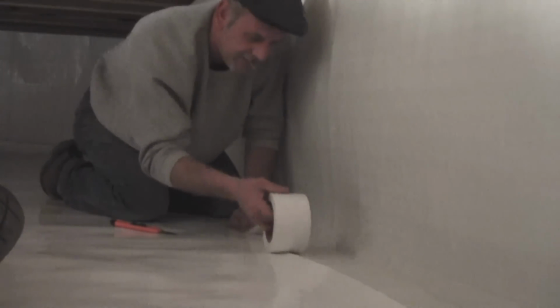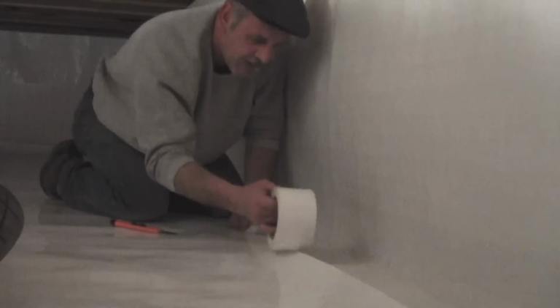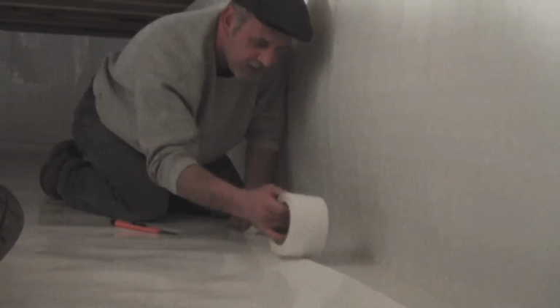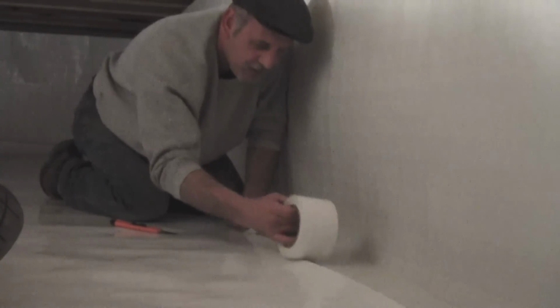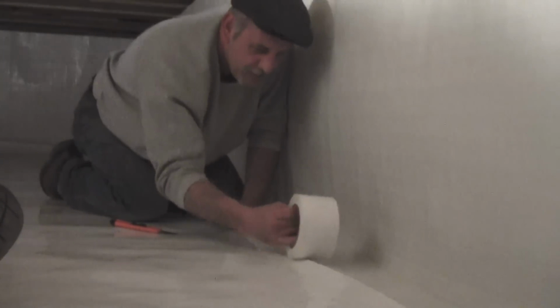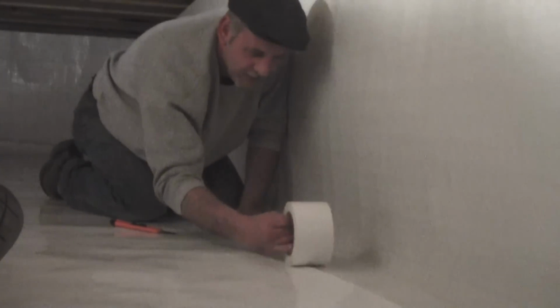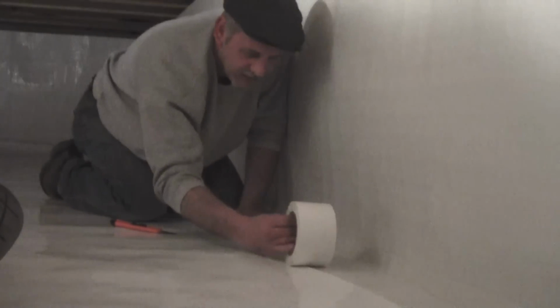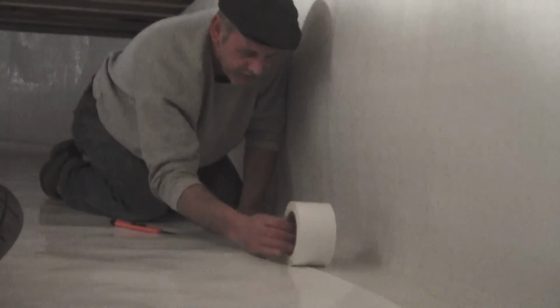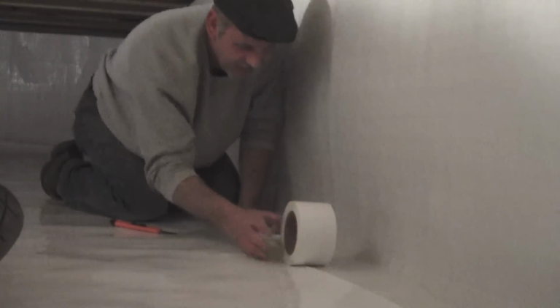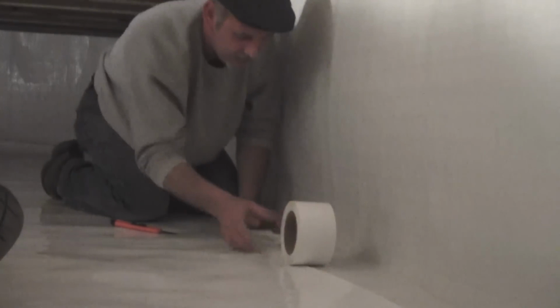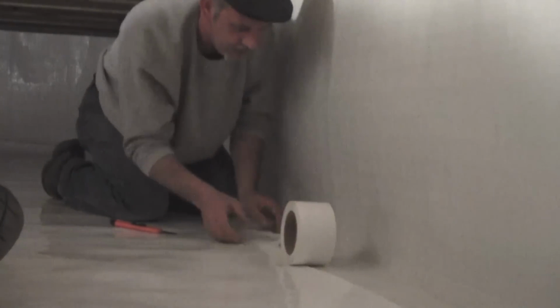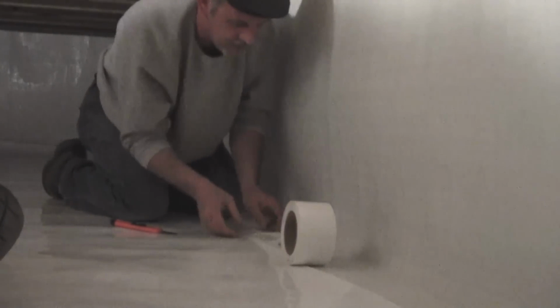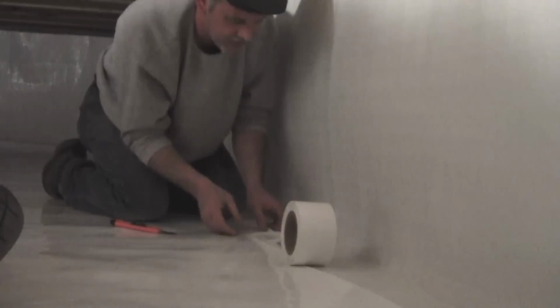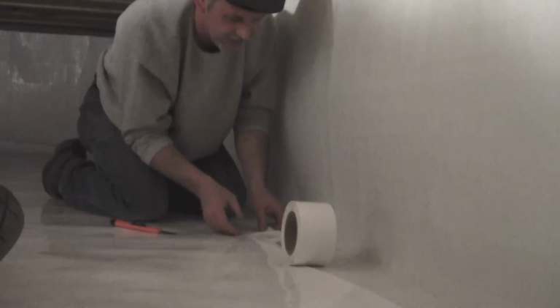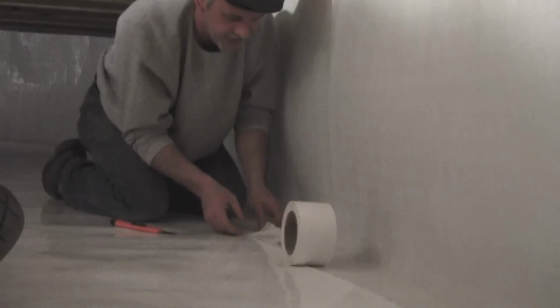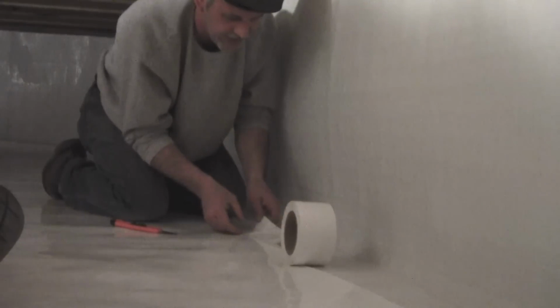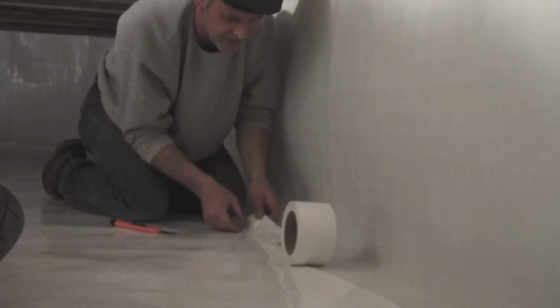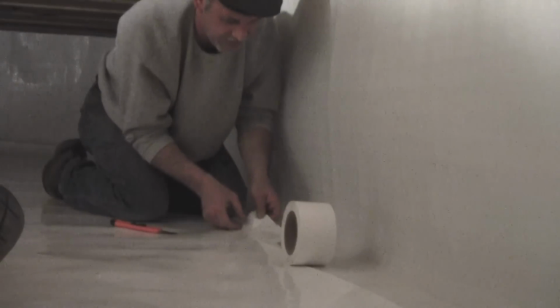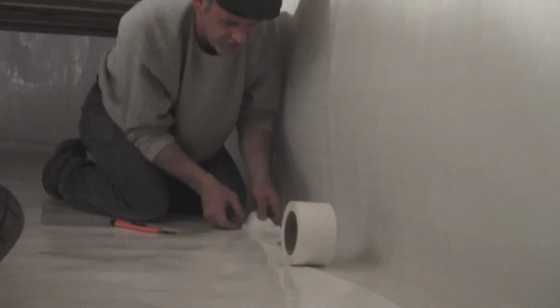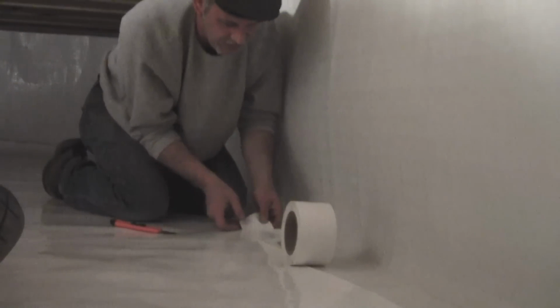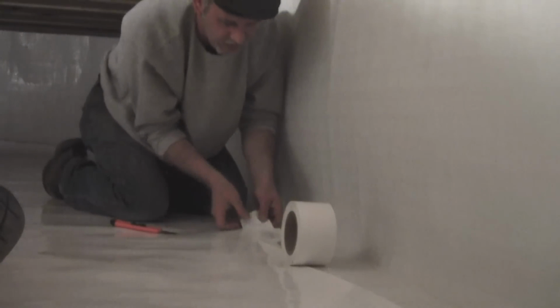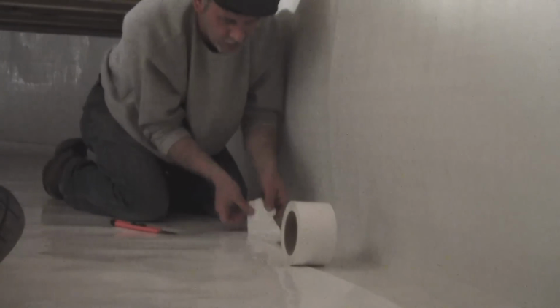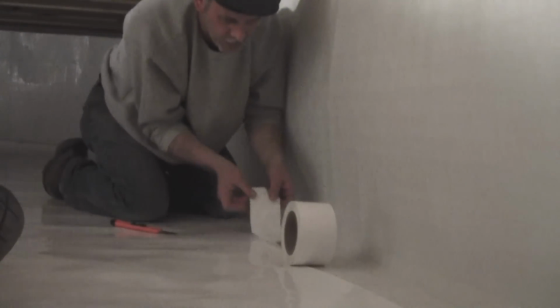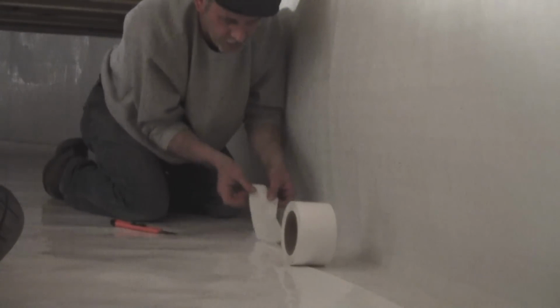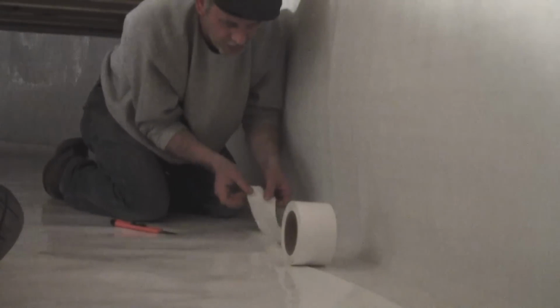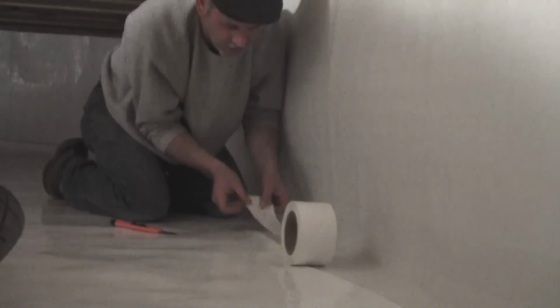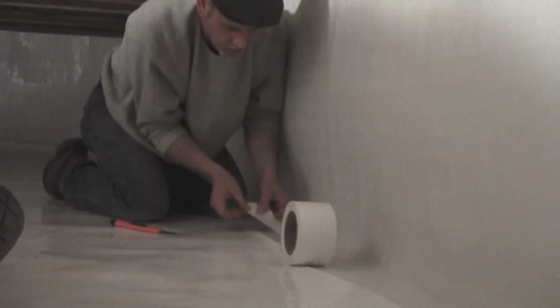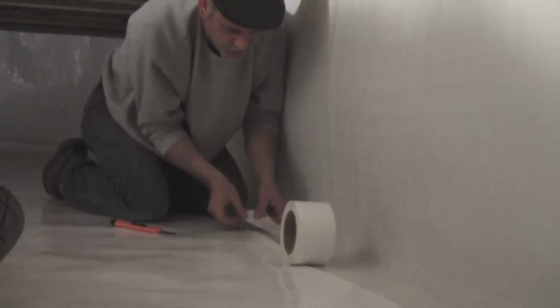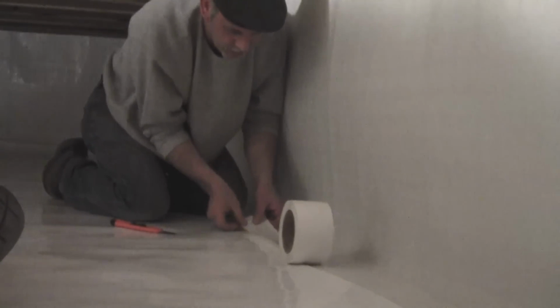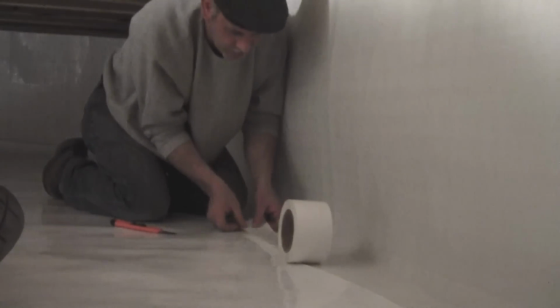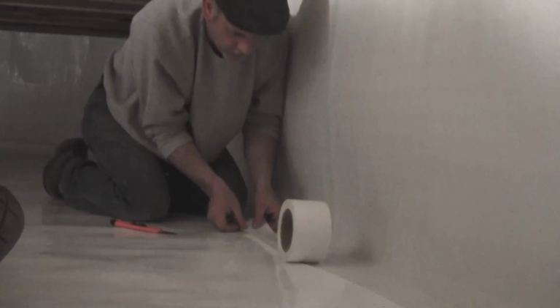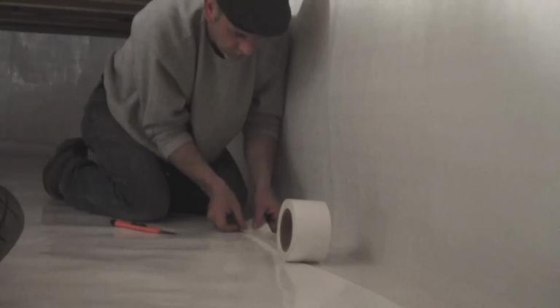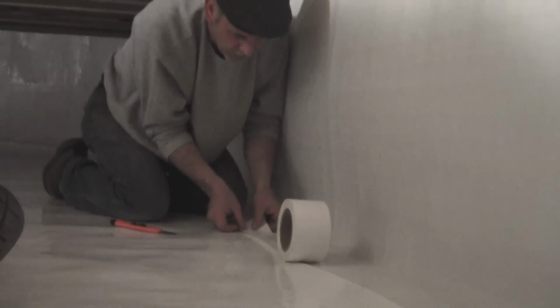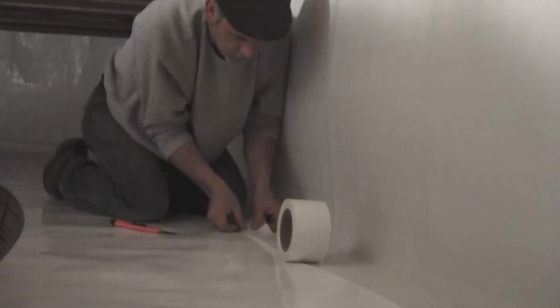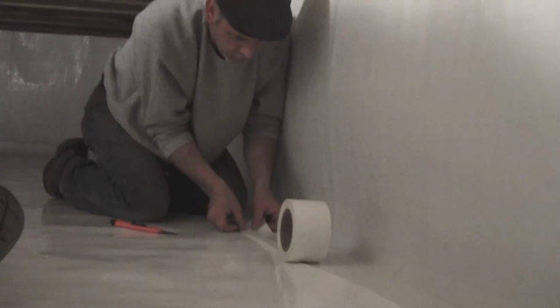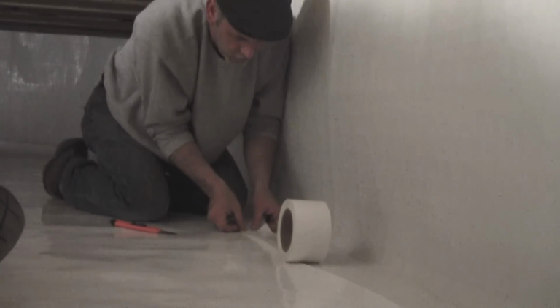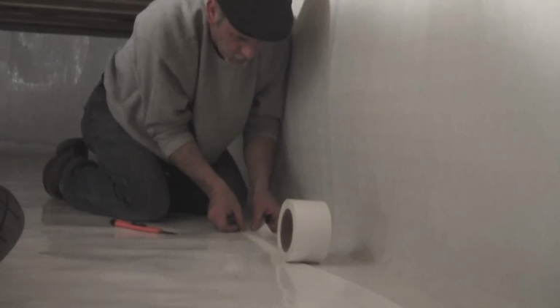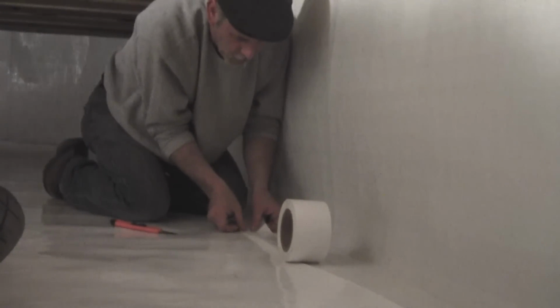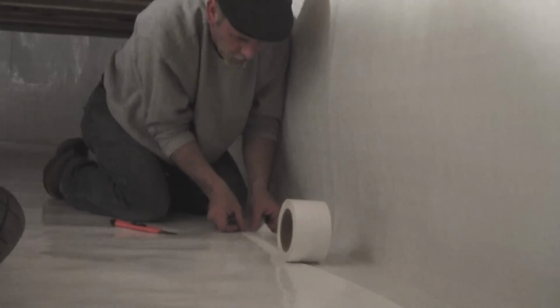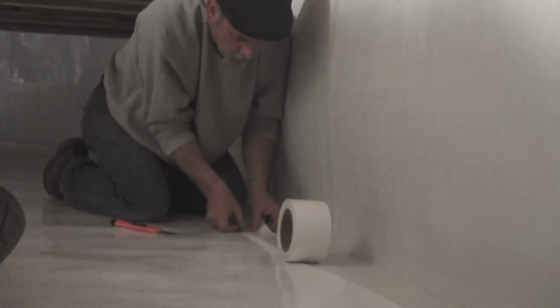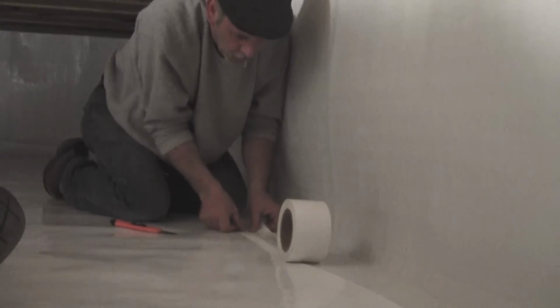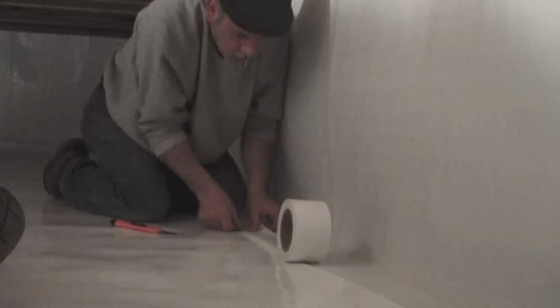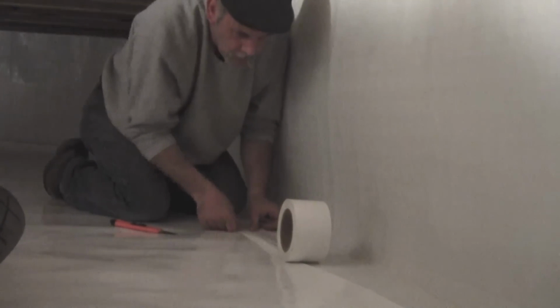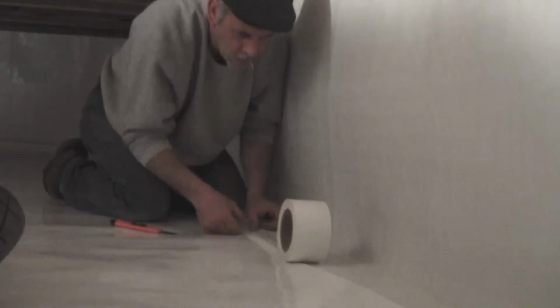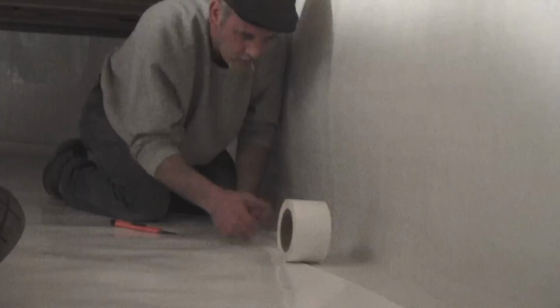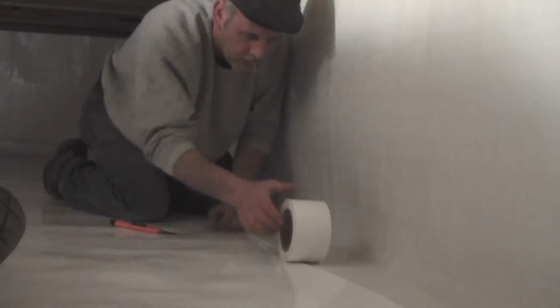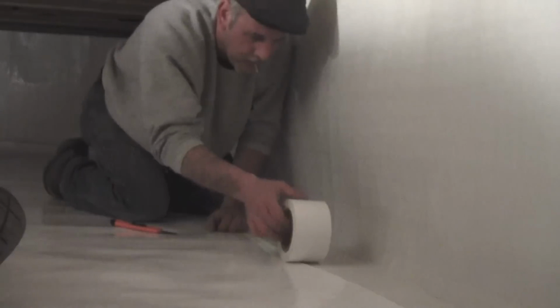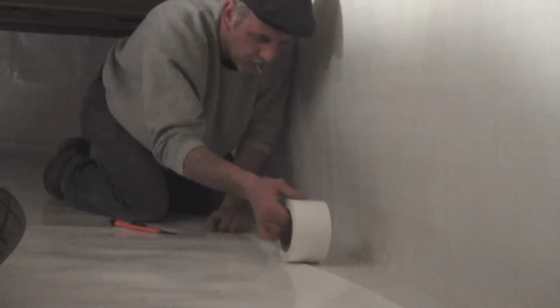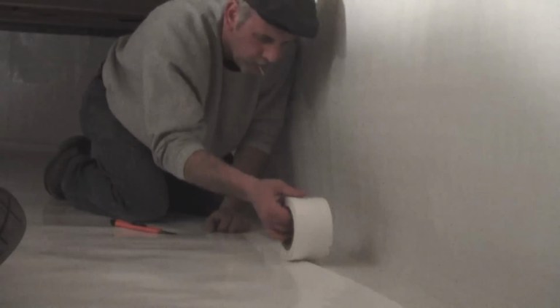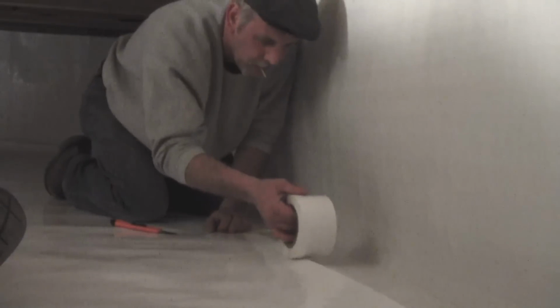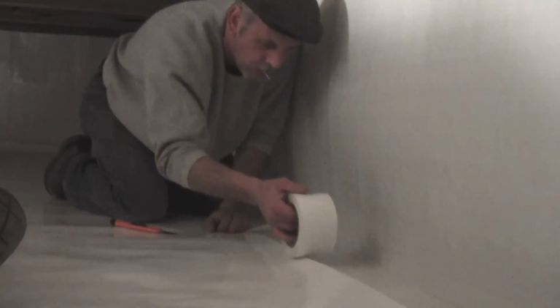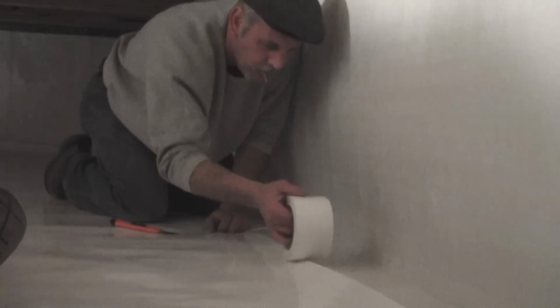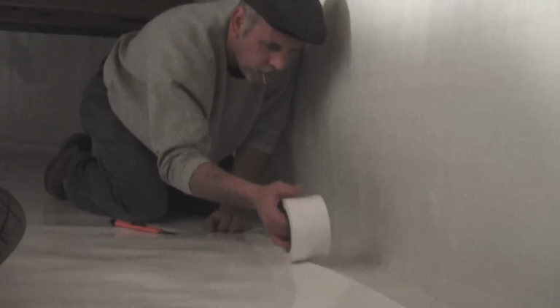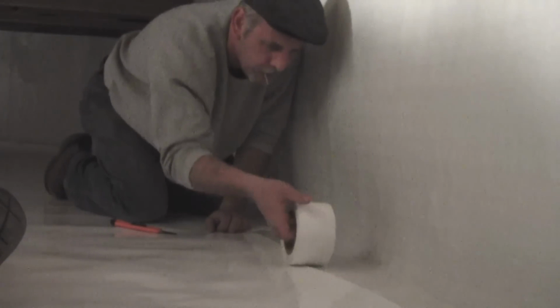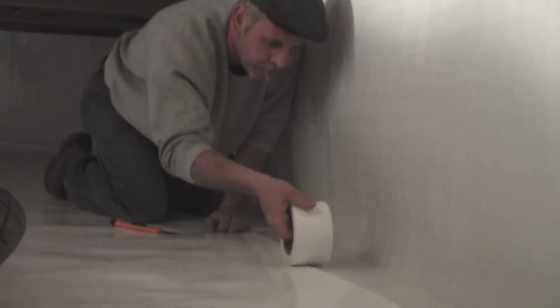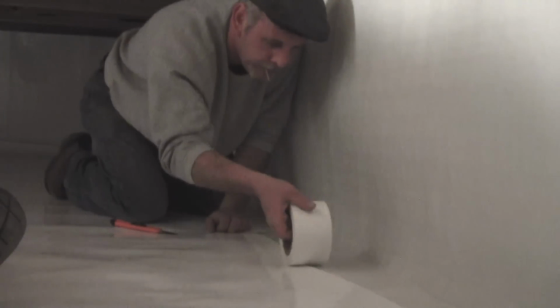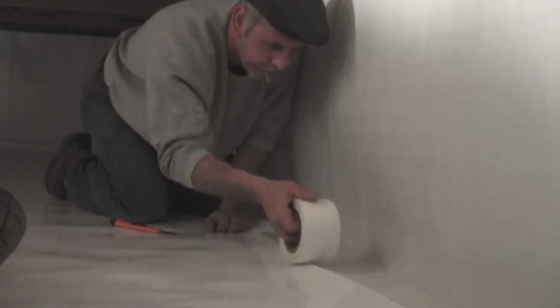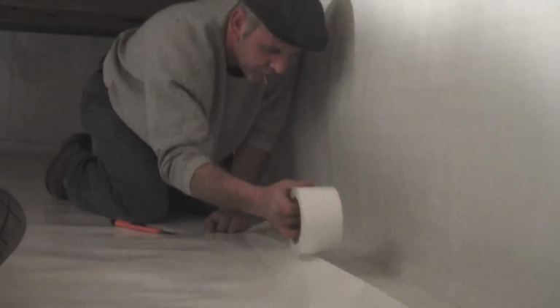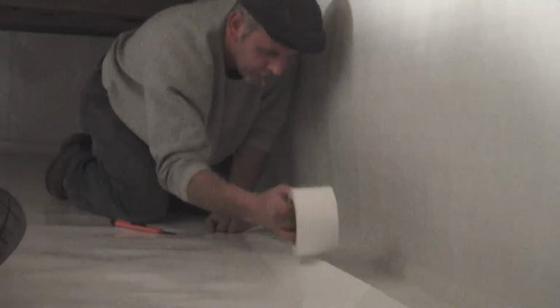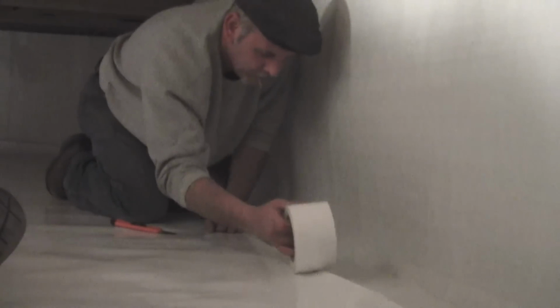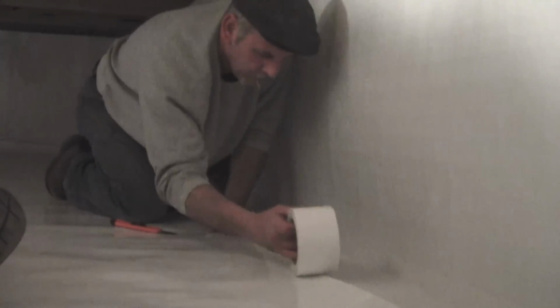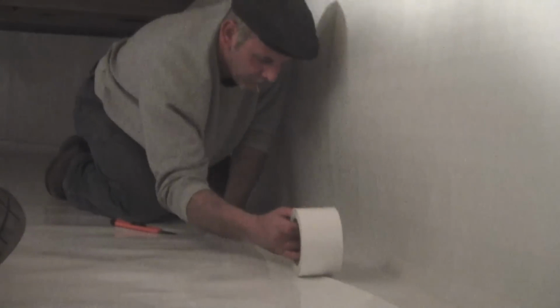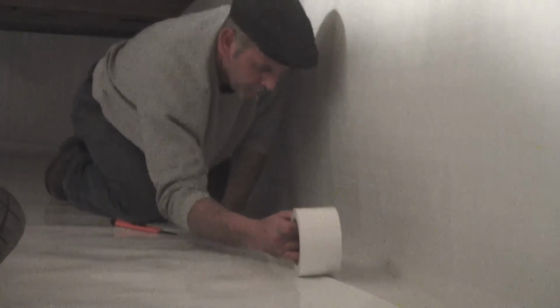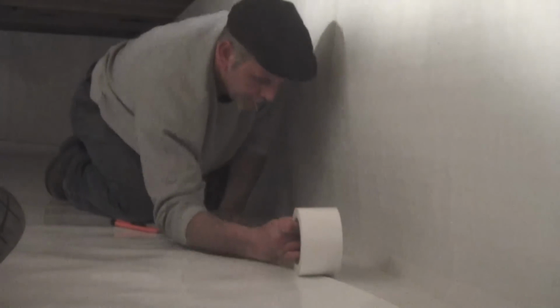Emicol seaming tapes are specifically designed with strong materials and adhesives to stick to our liners, therefore creating a vapor and gas tight seal.